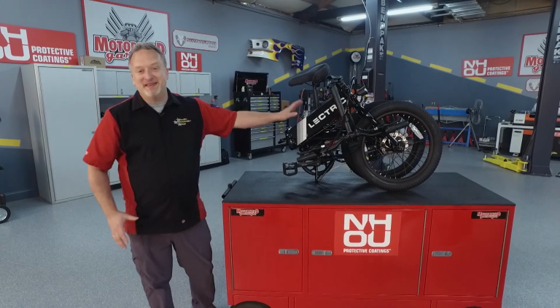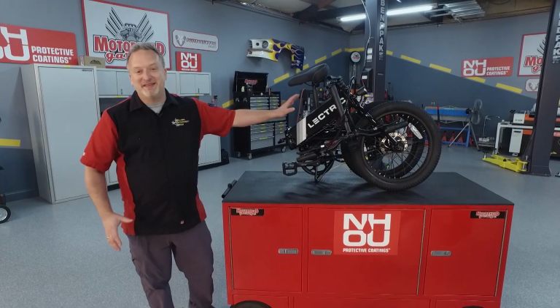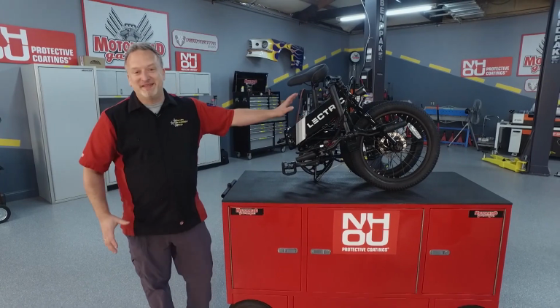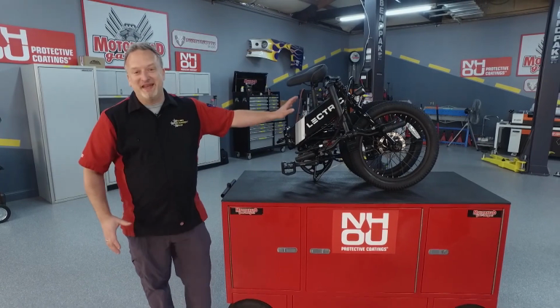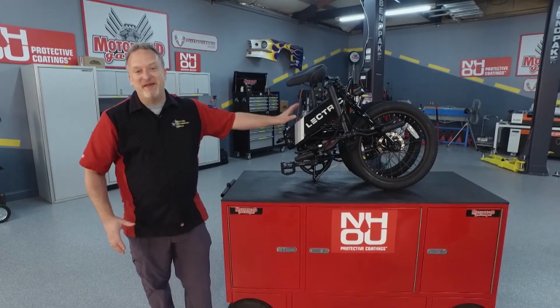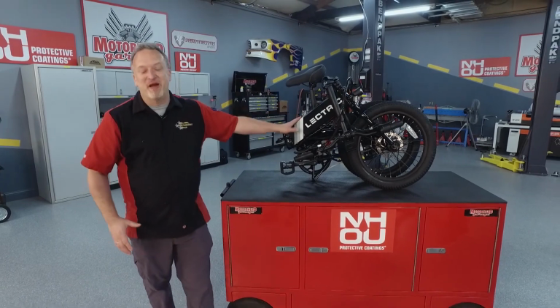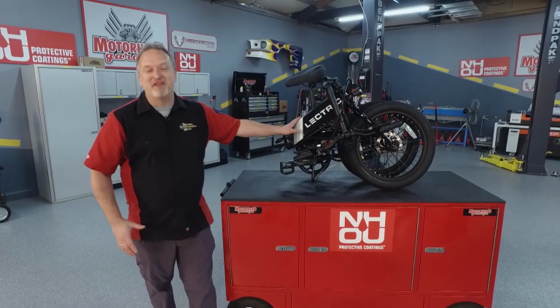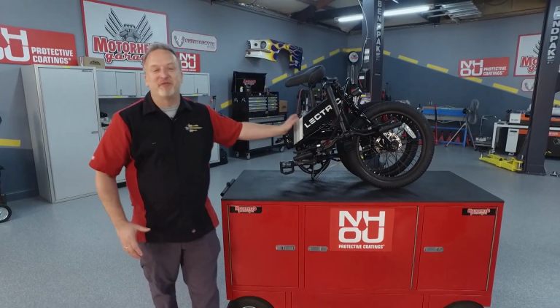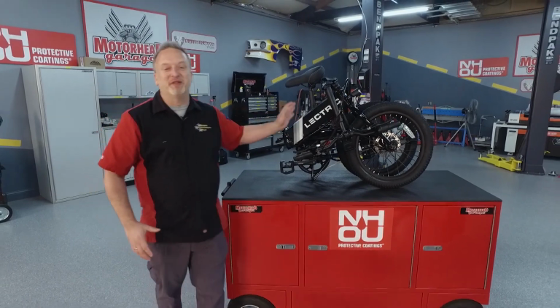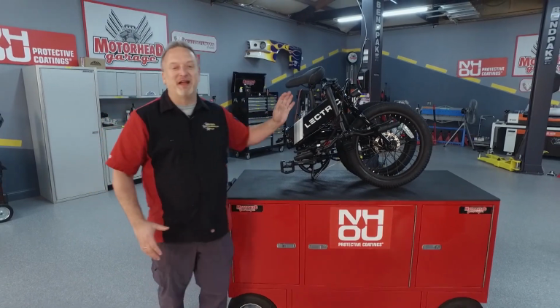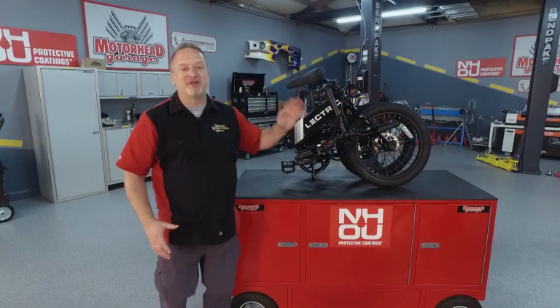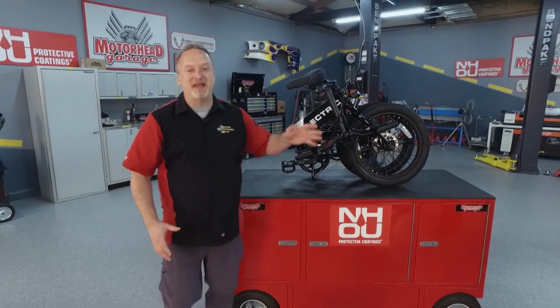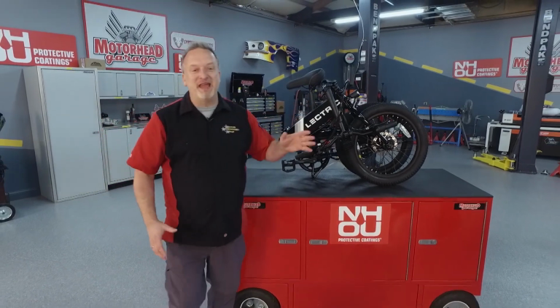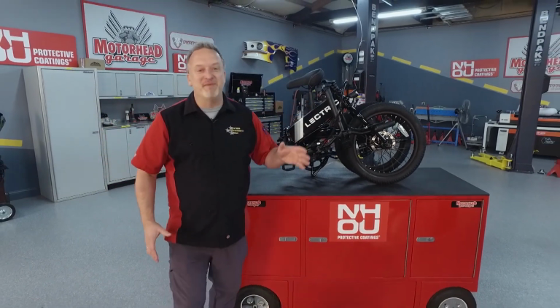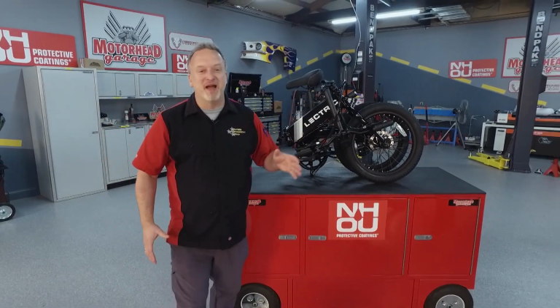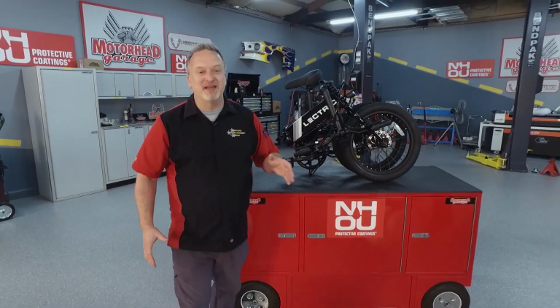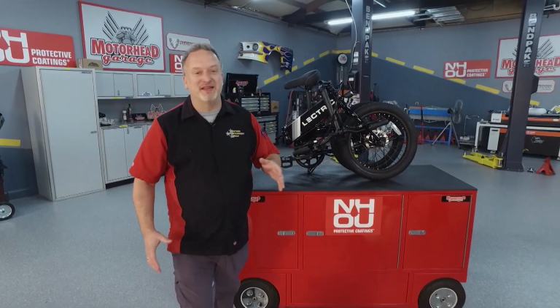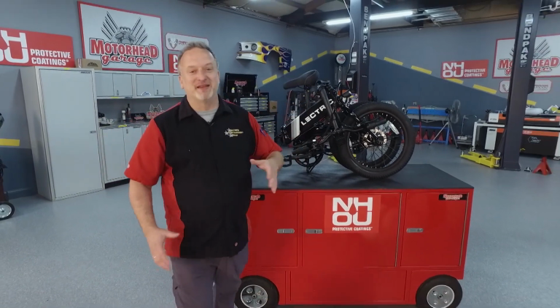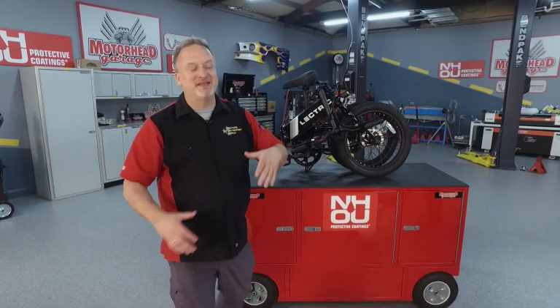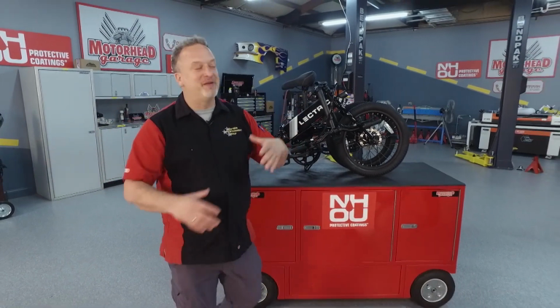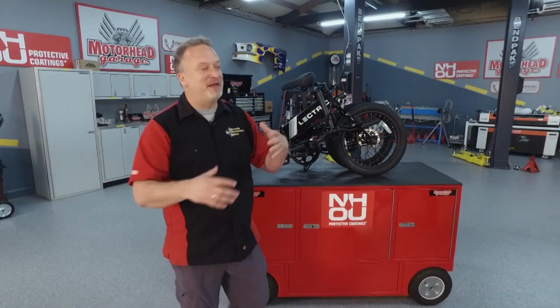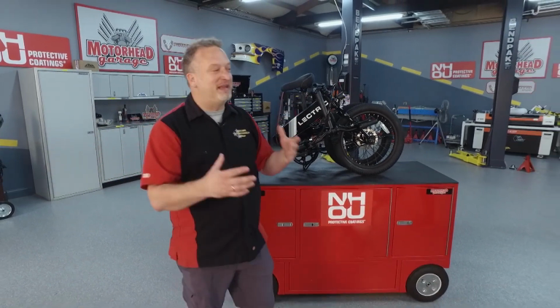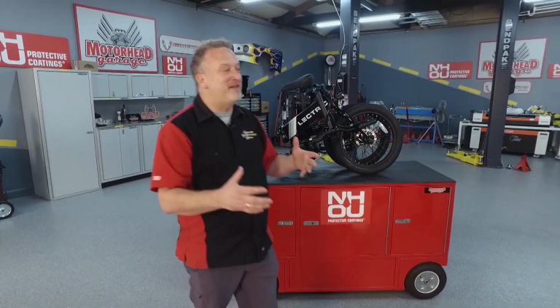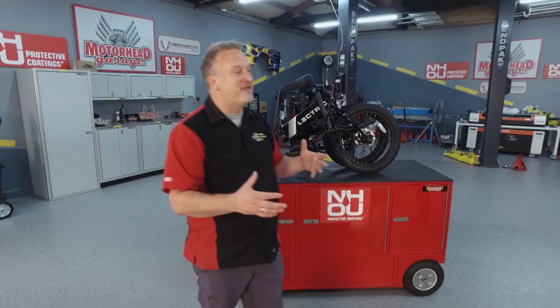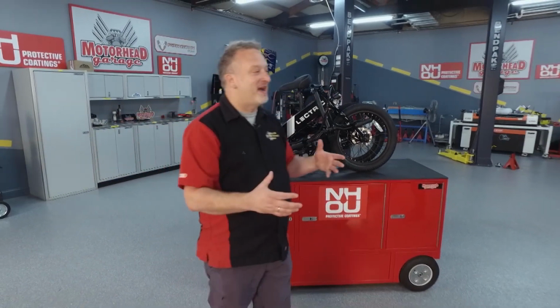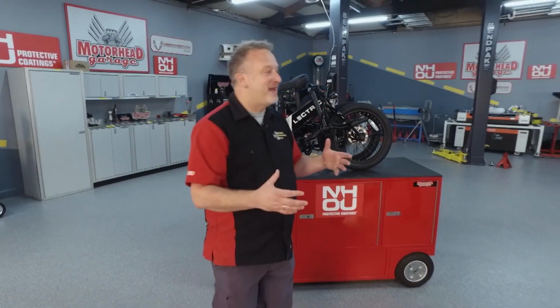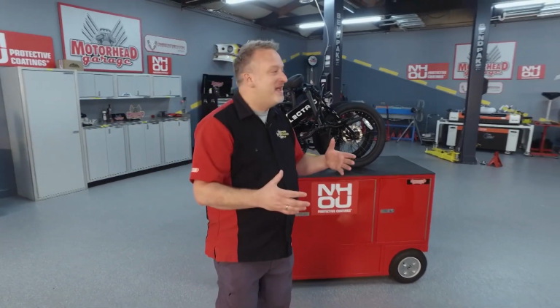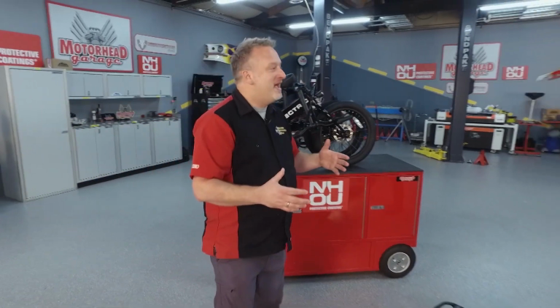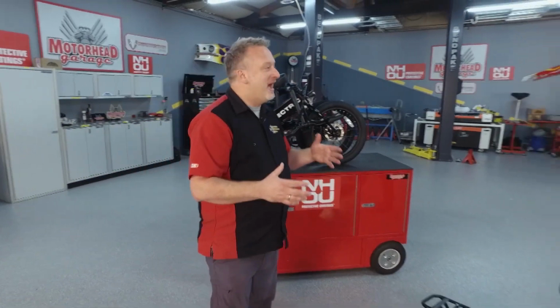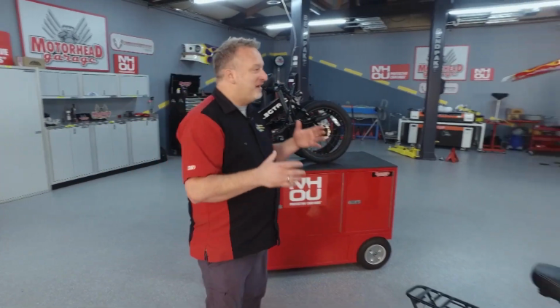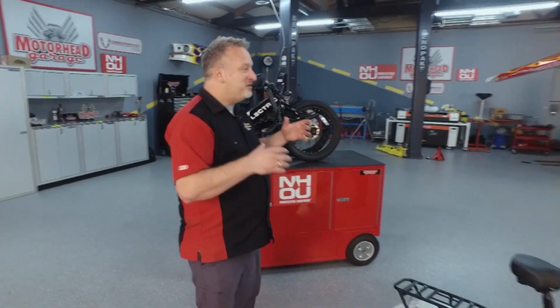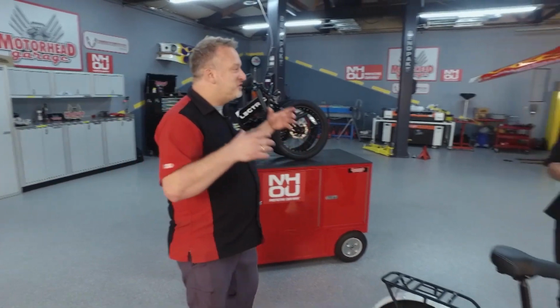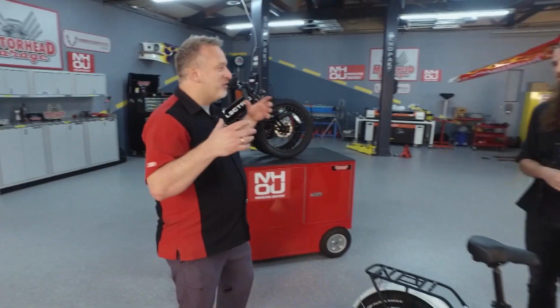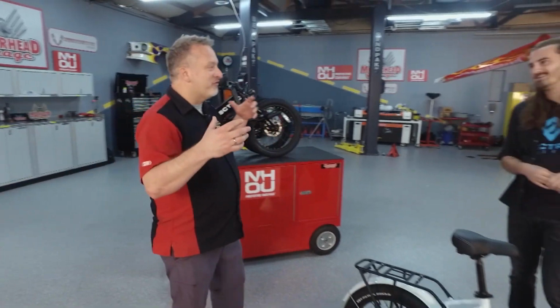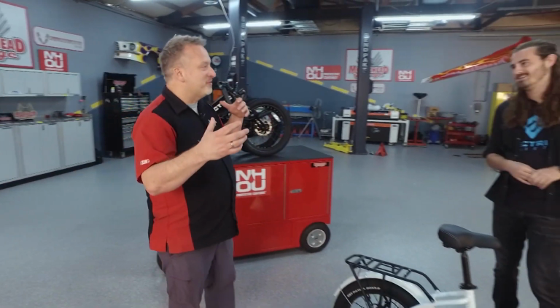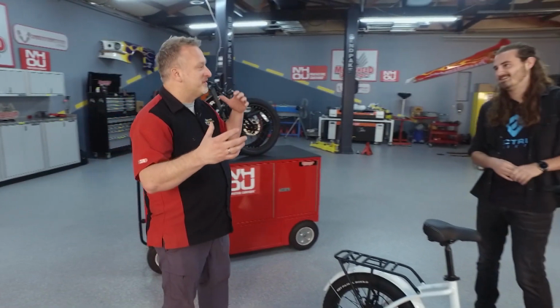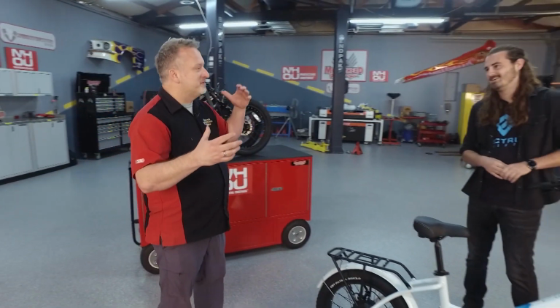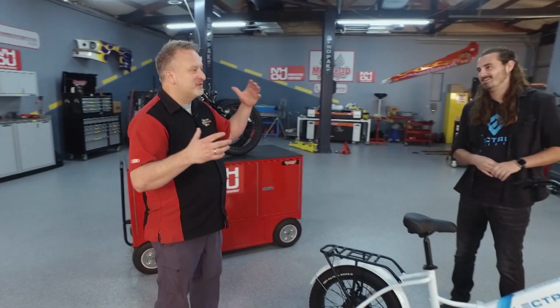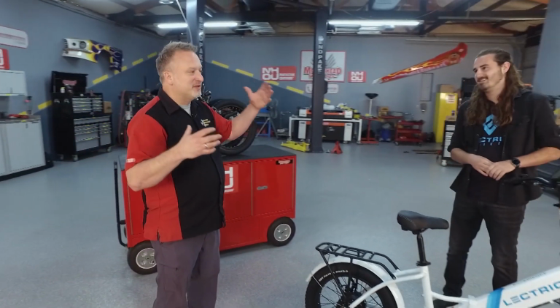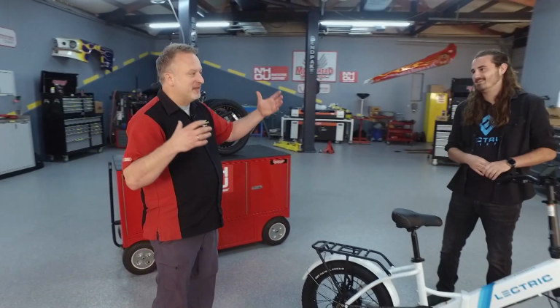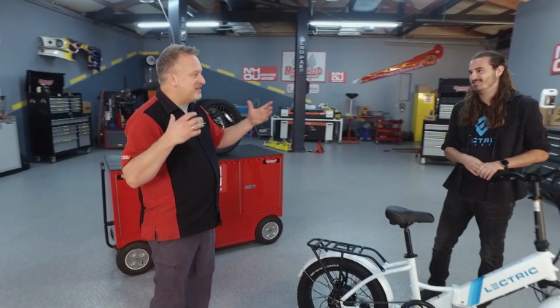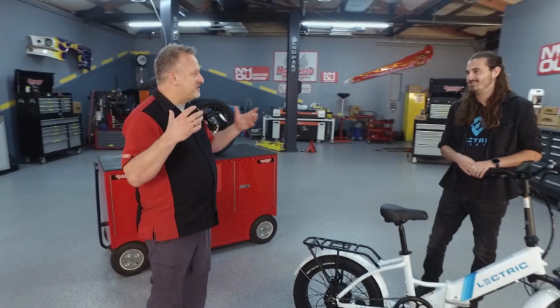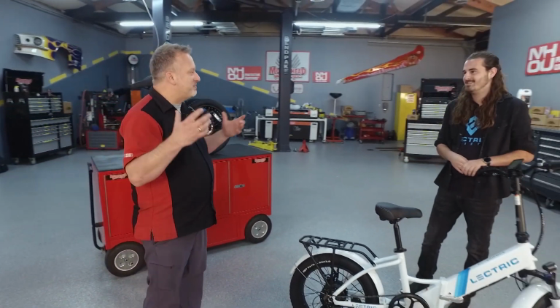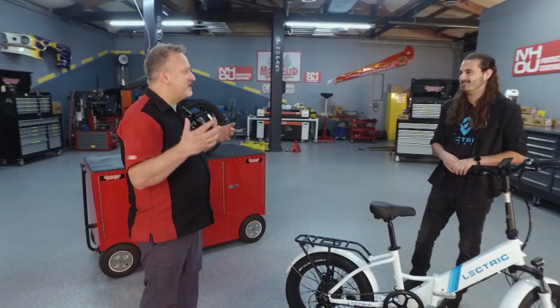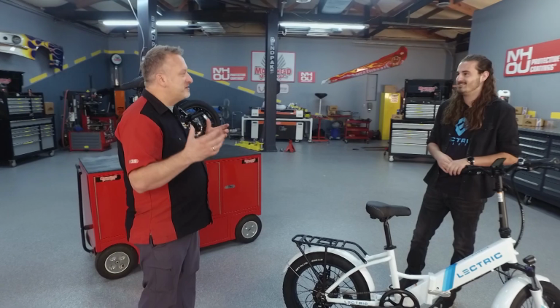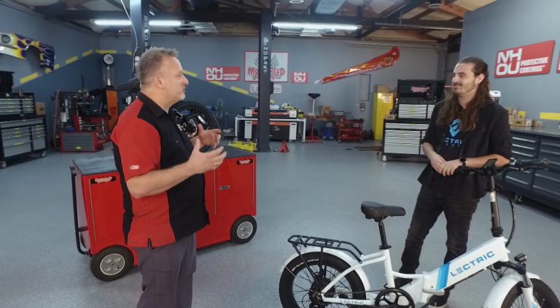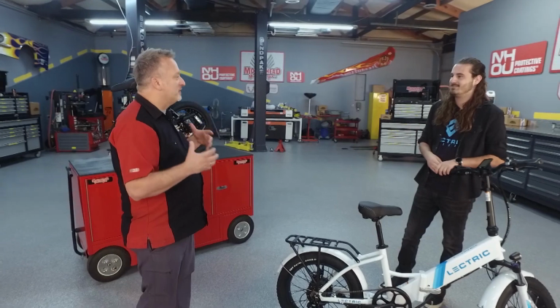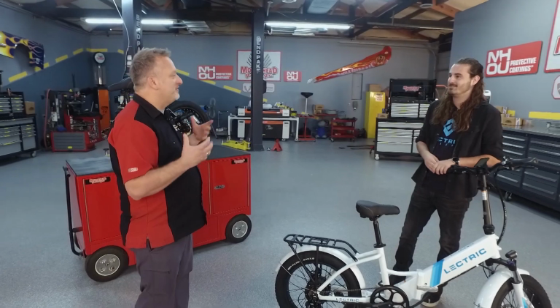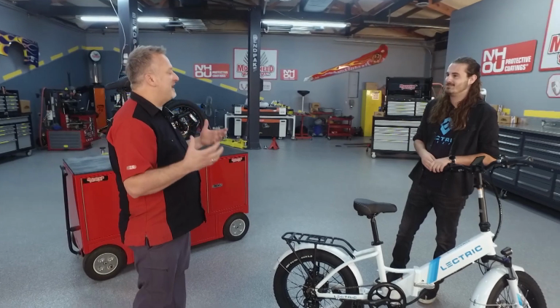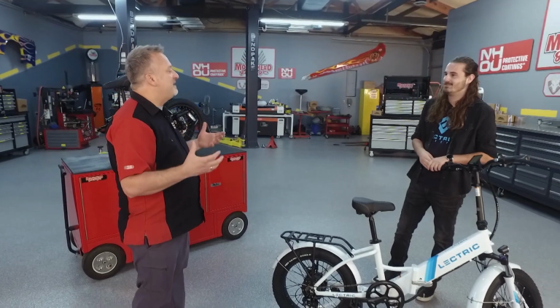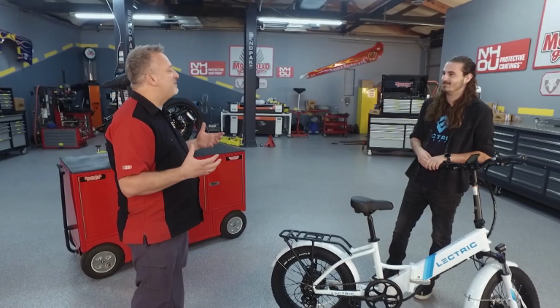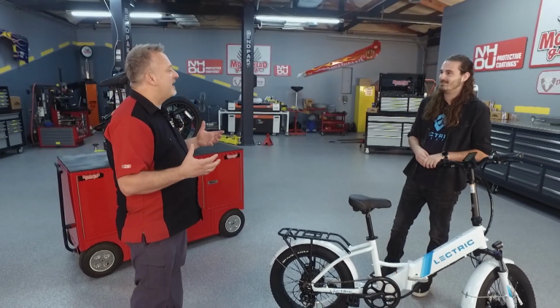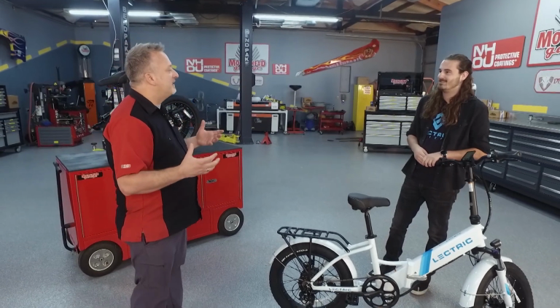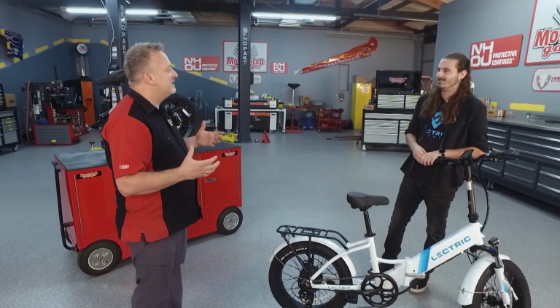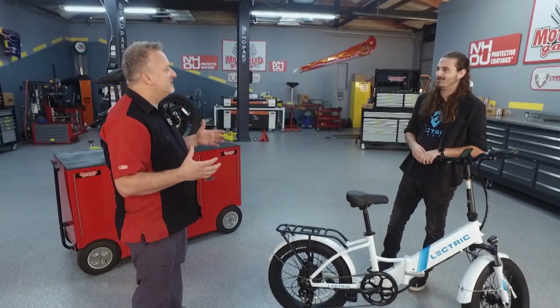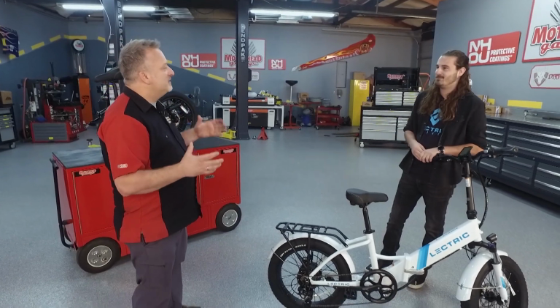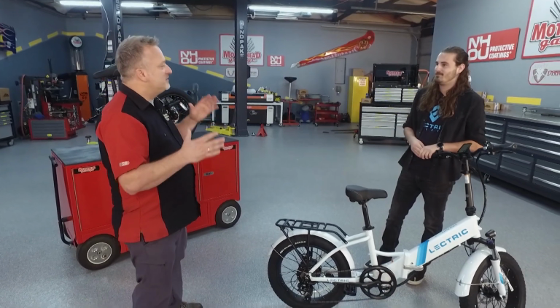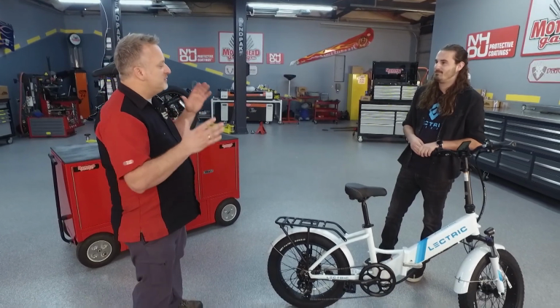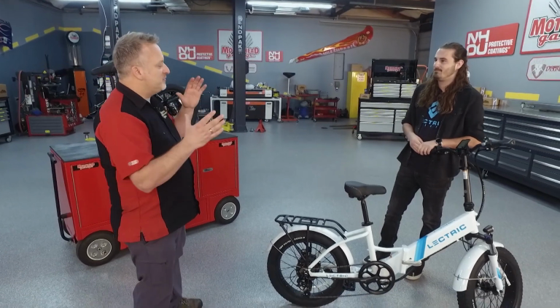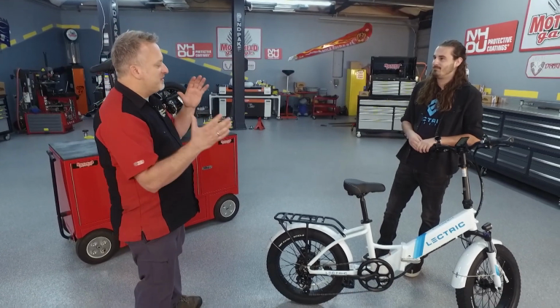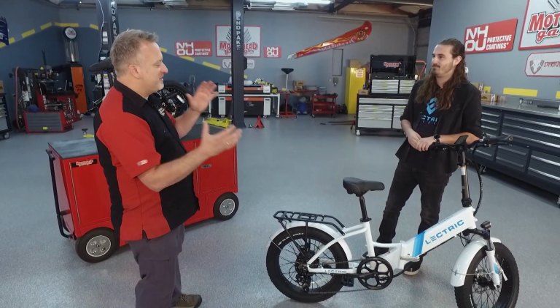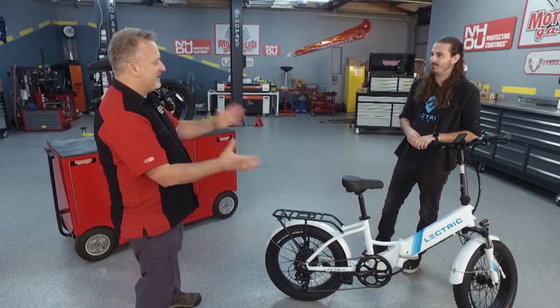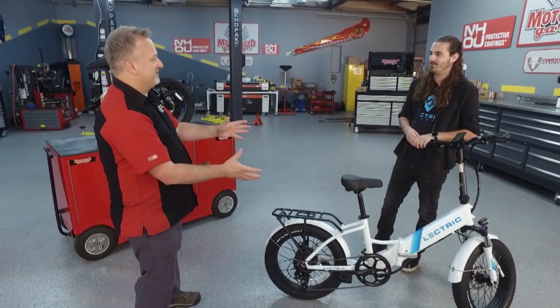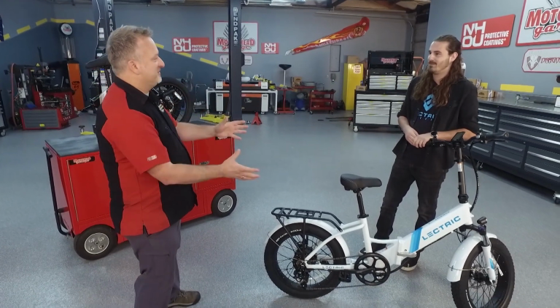This is an e-bike from Electric E-Bikes. How did you go from the classic bicycle or even e-bike to this?